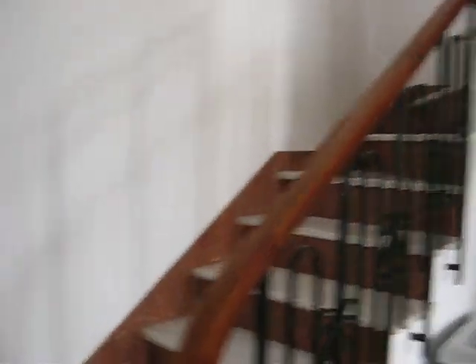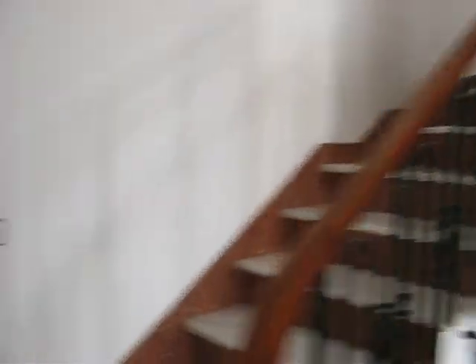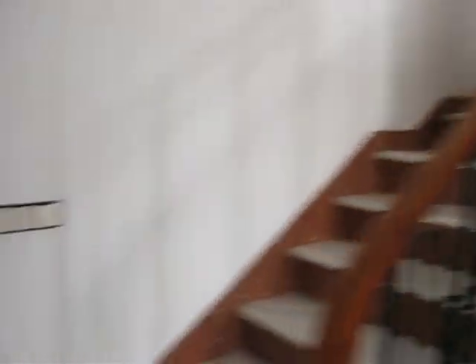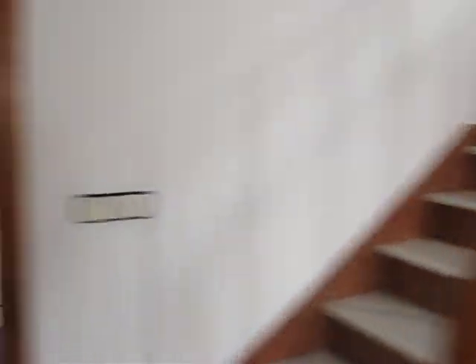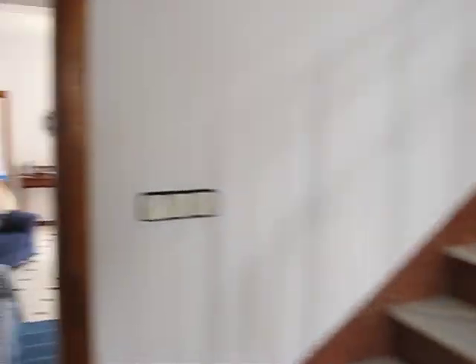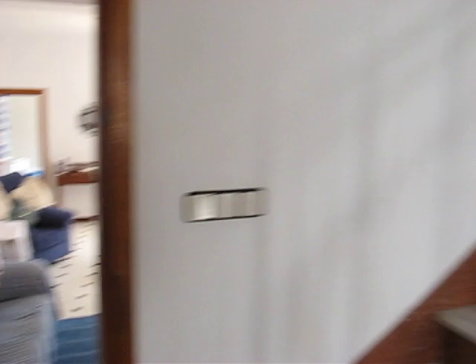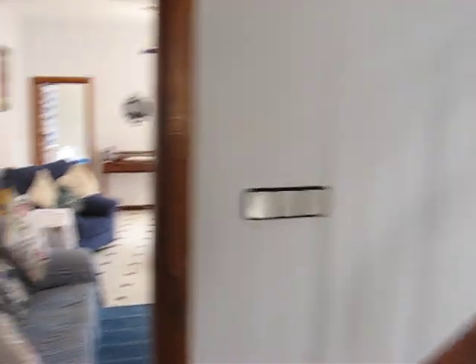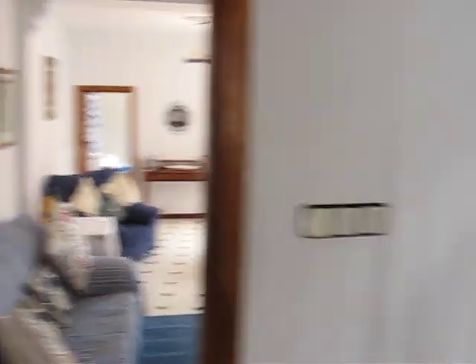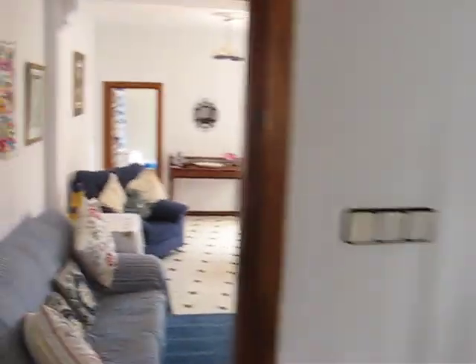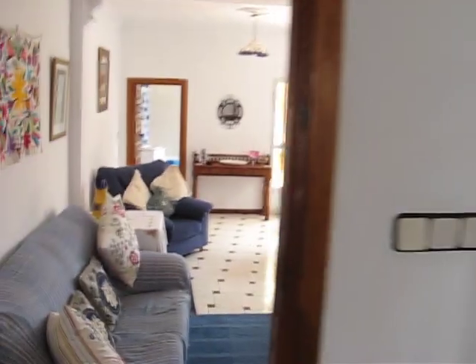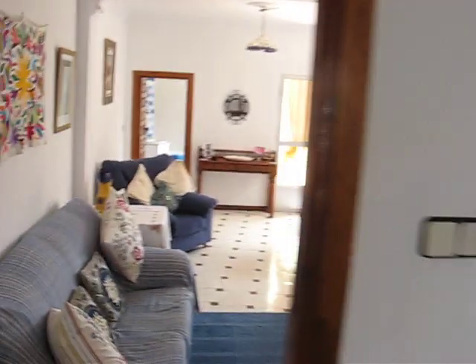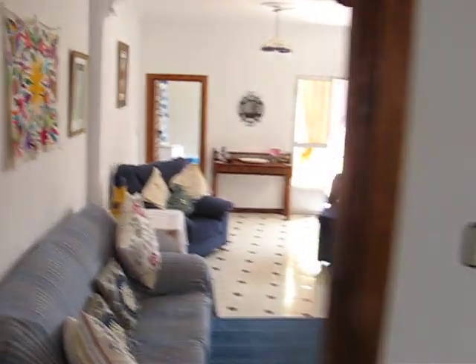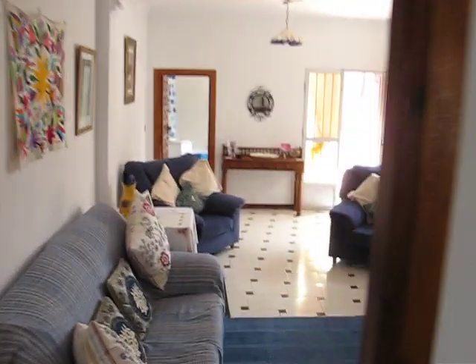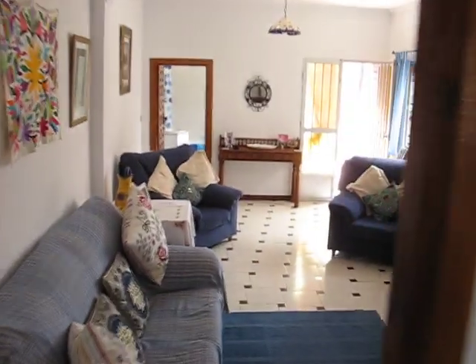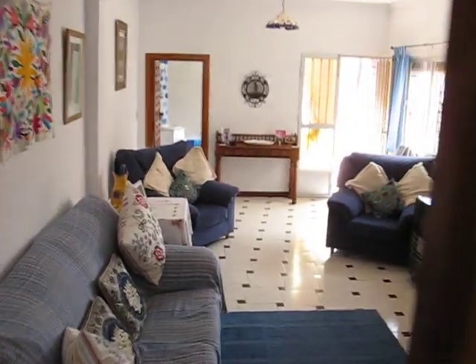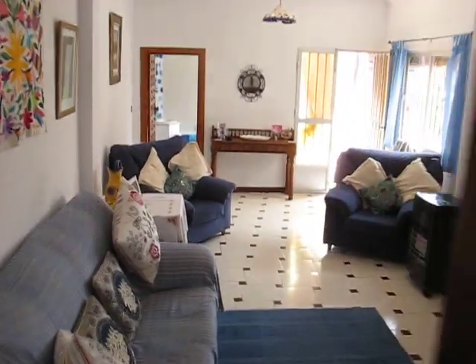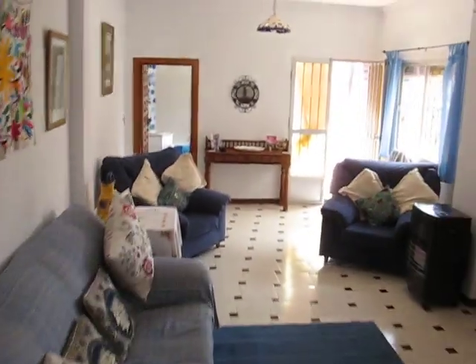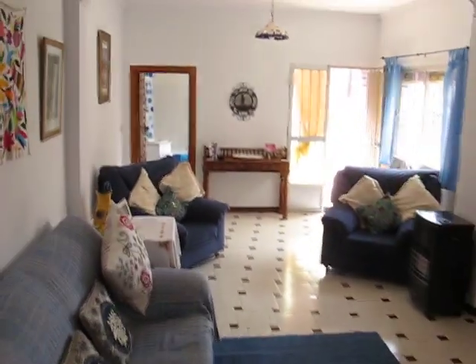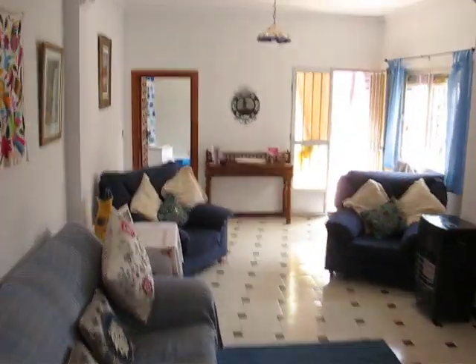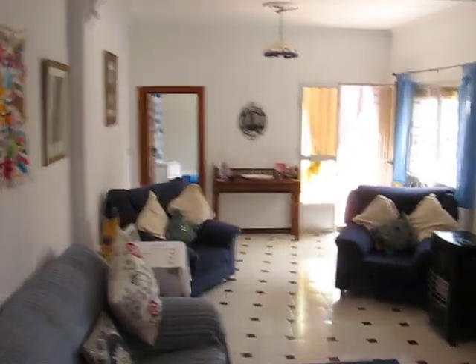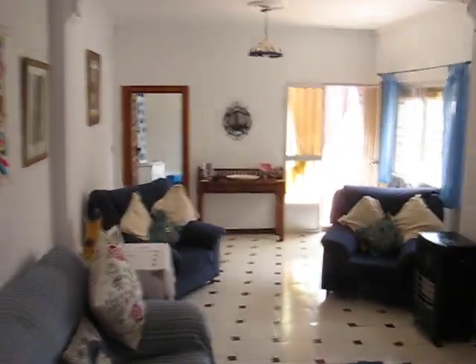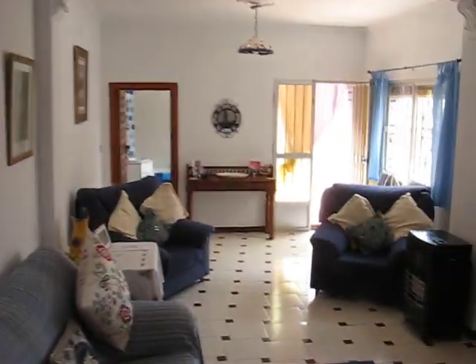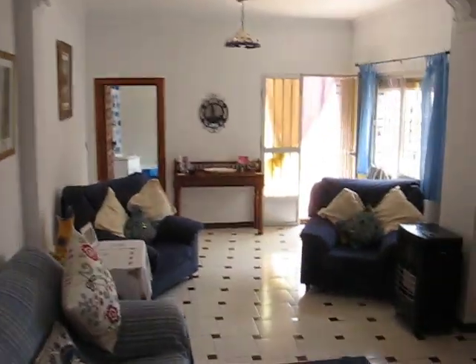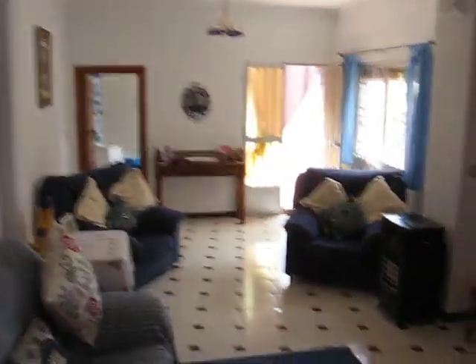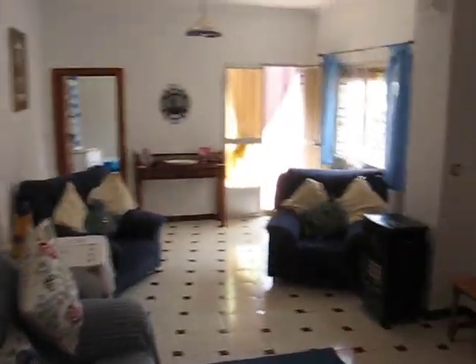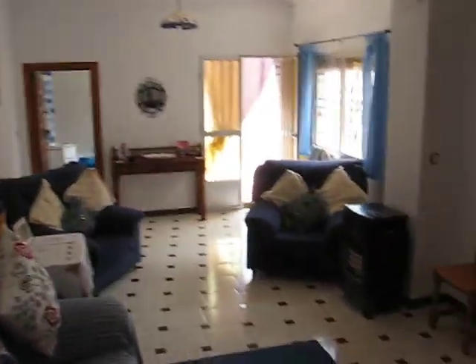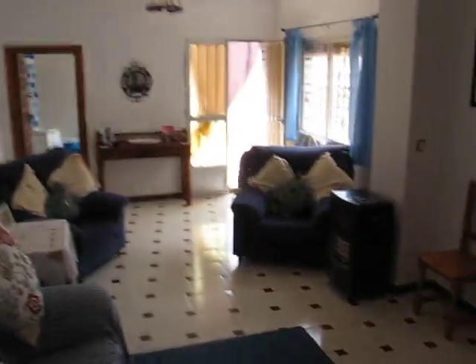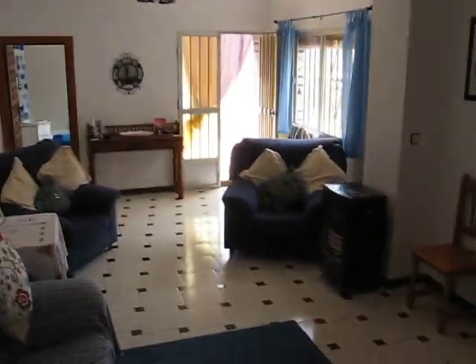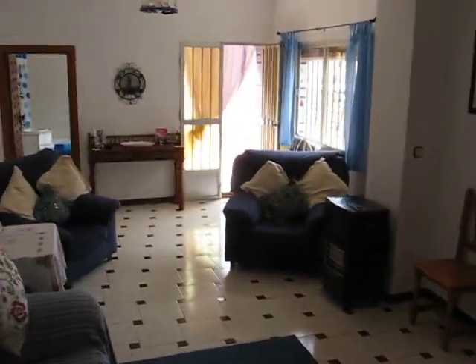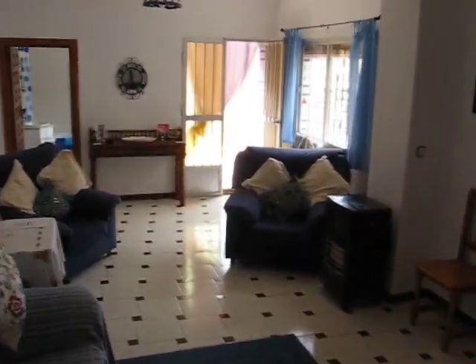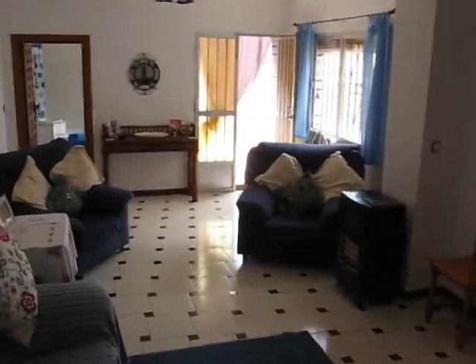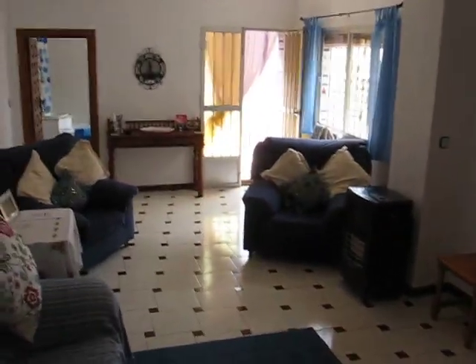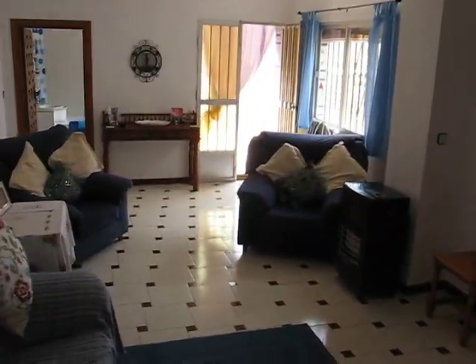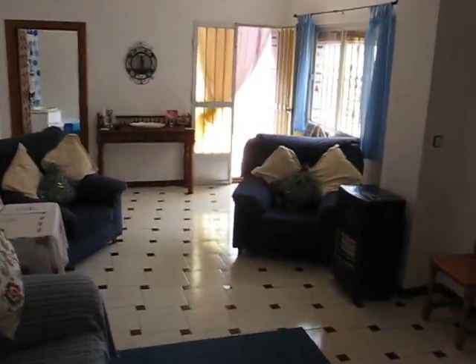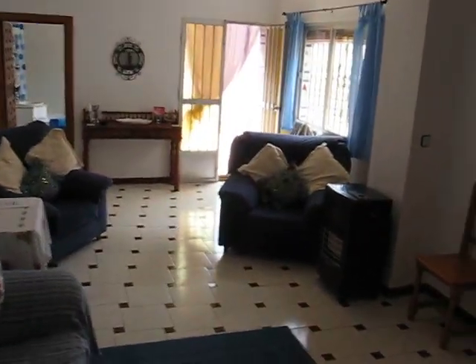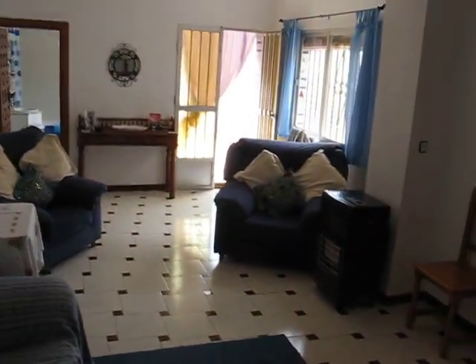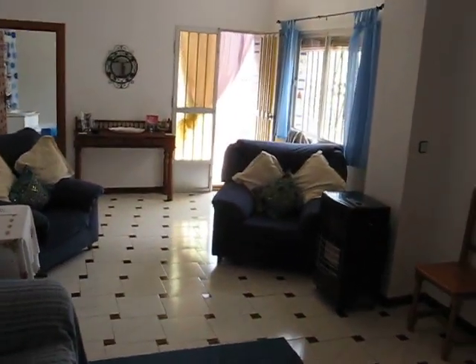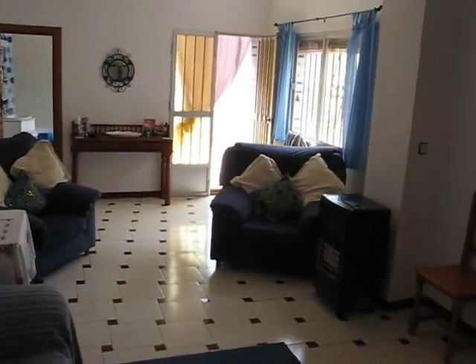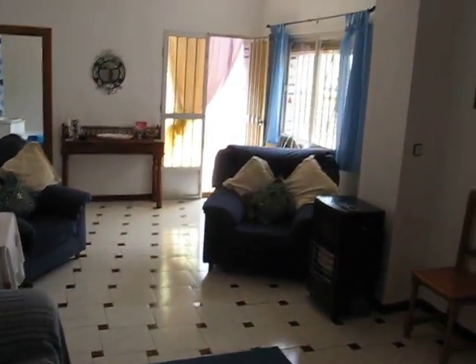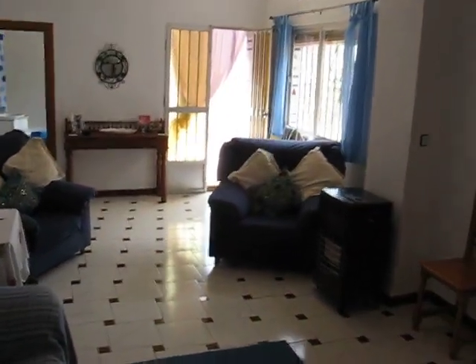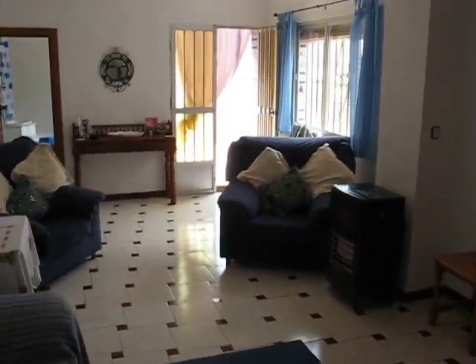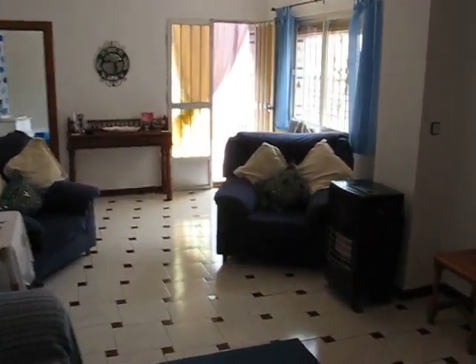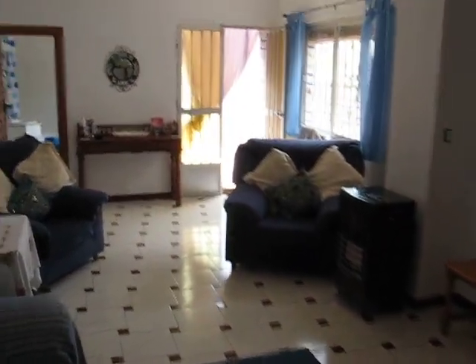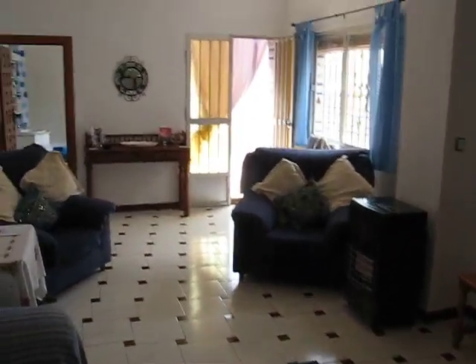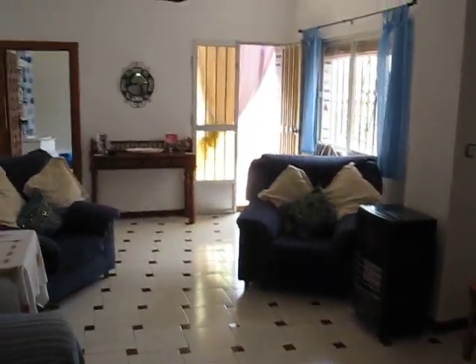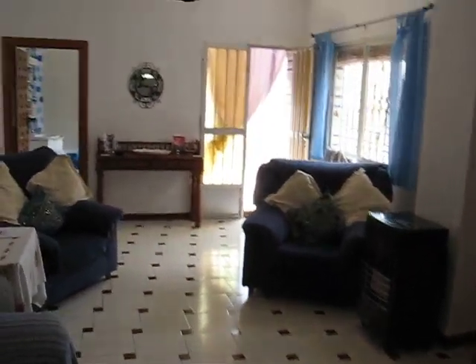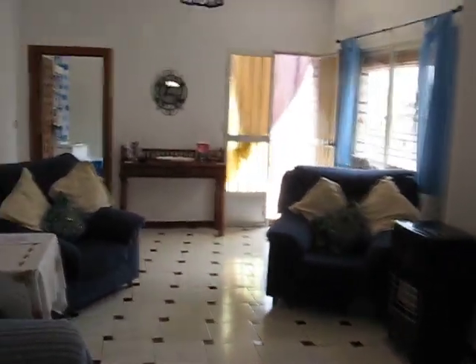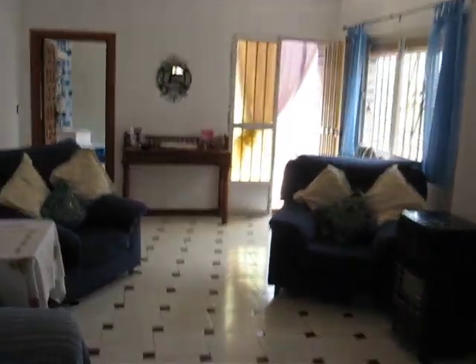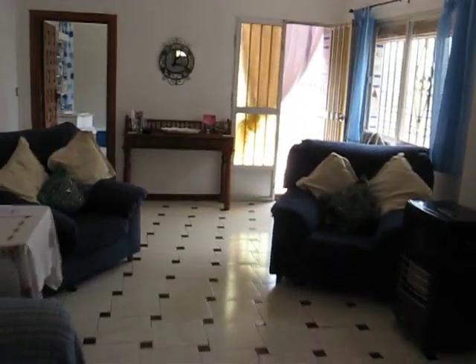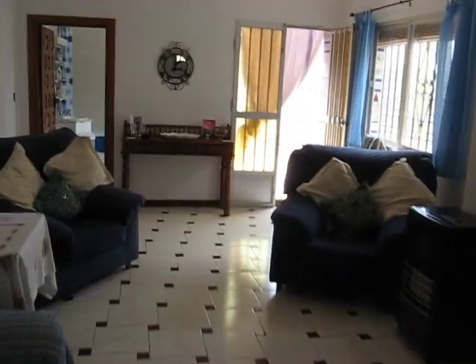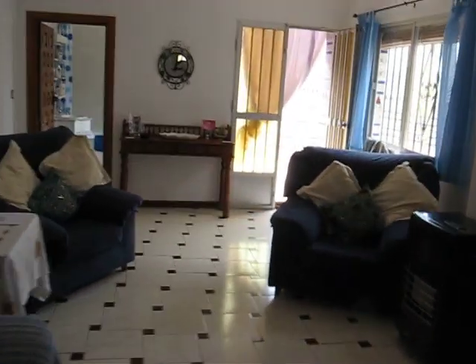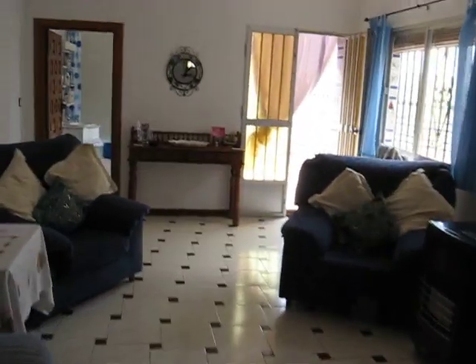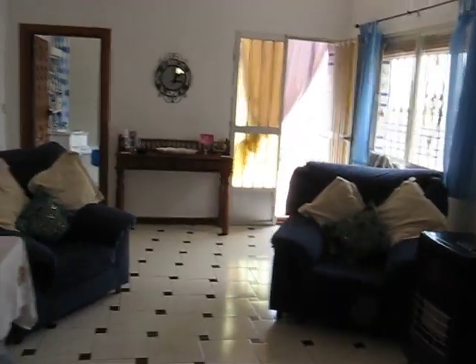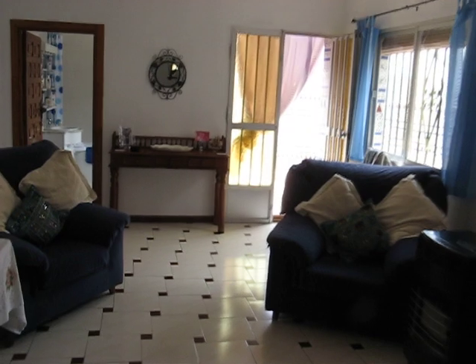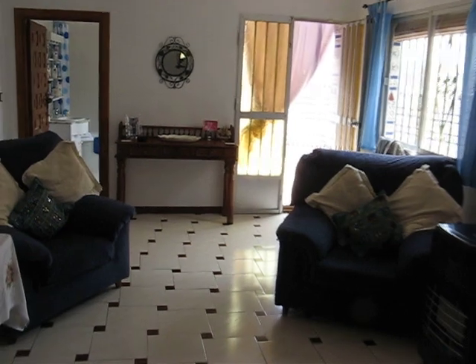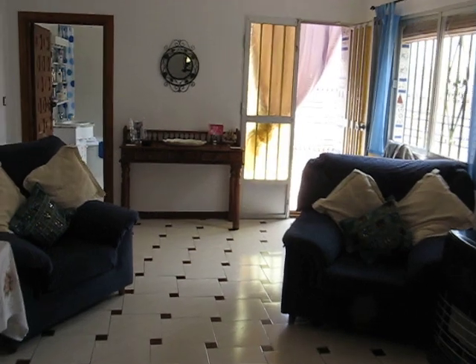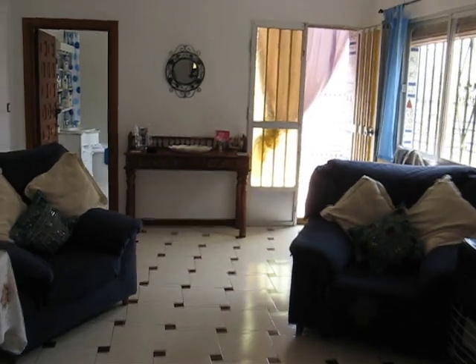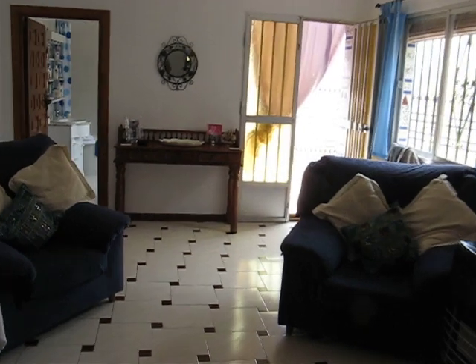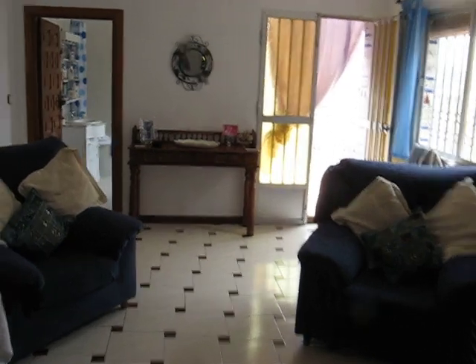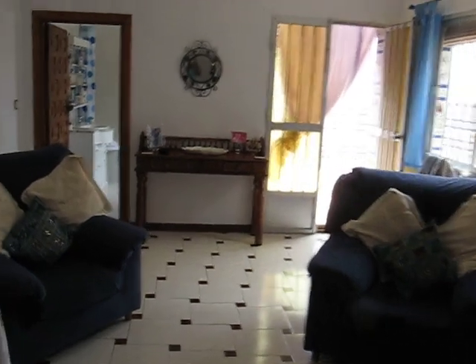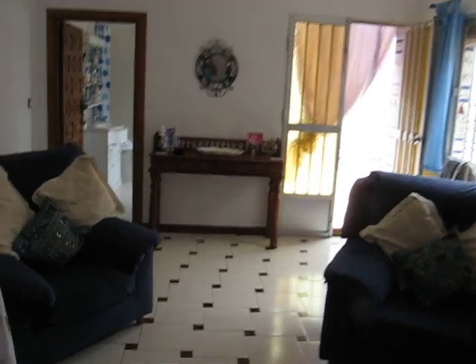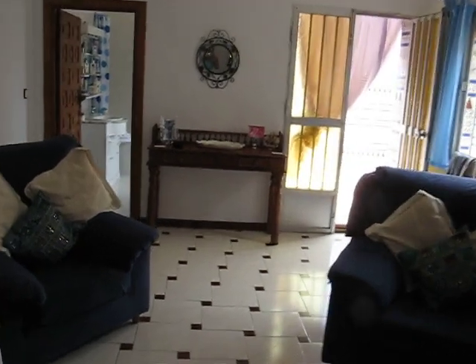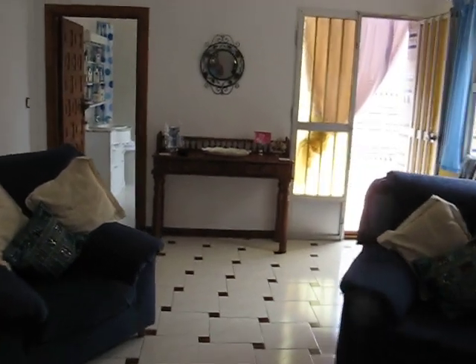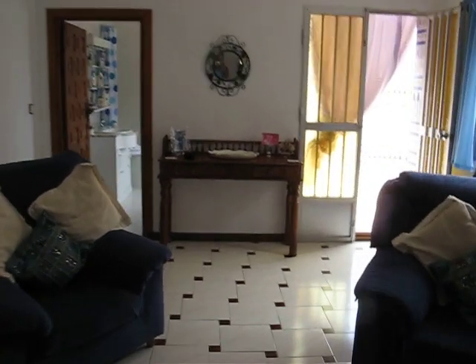We are going through now into the main living area, which is quite large and sunny, as you can see.